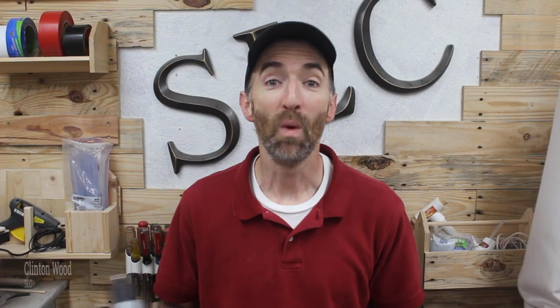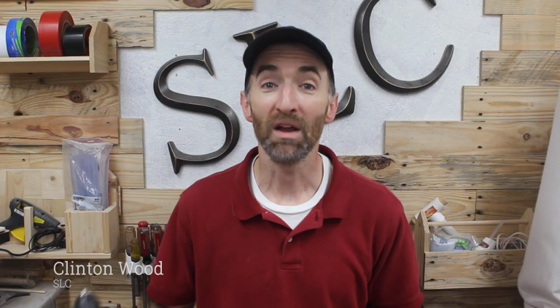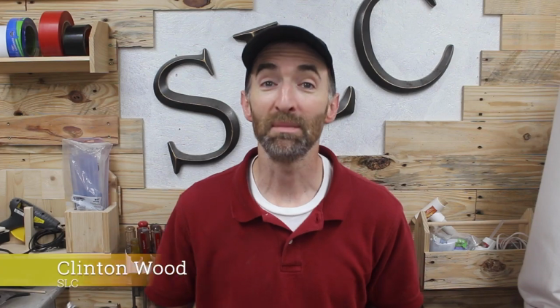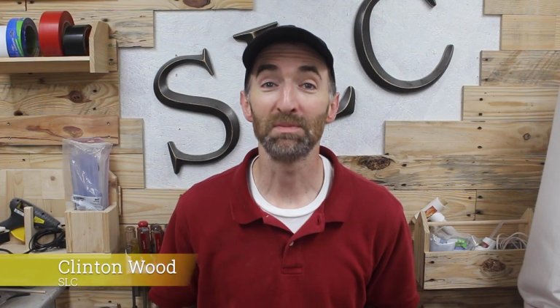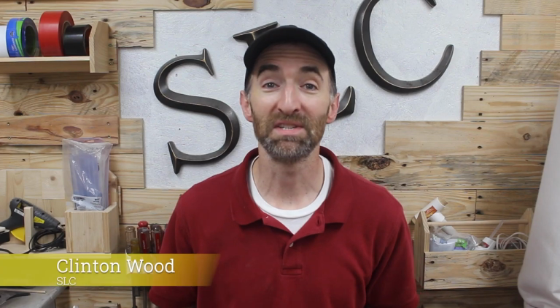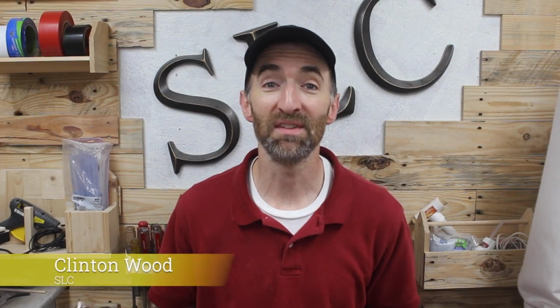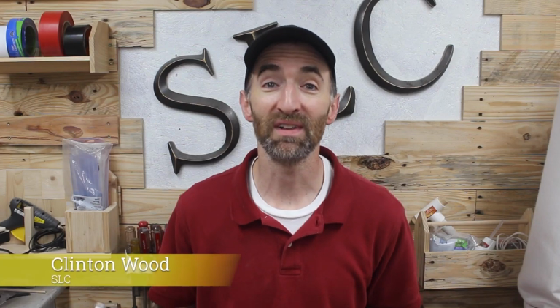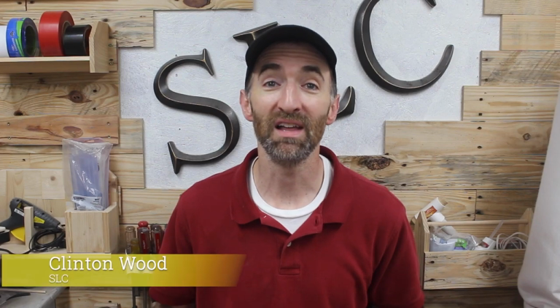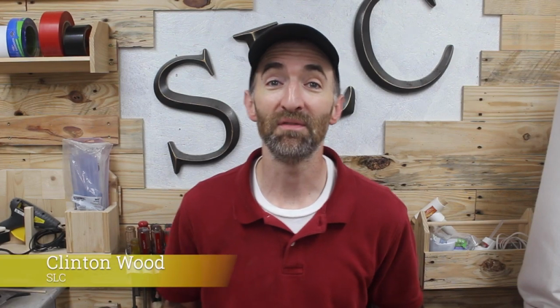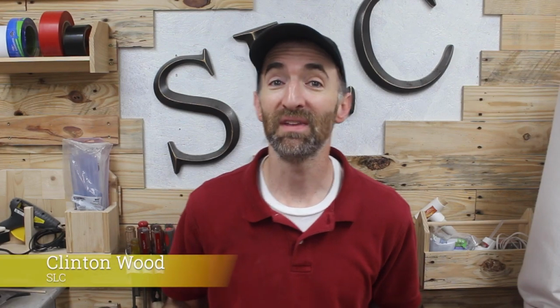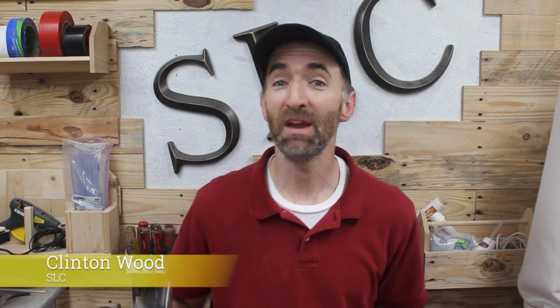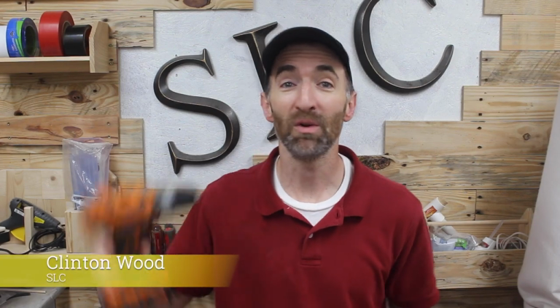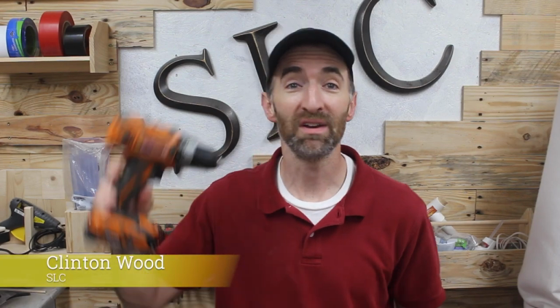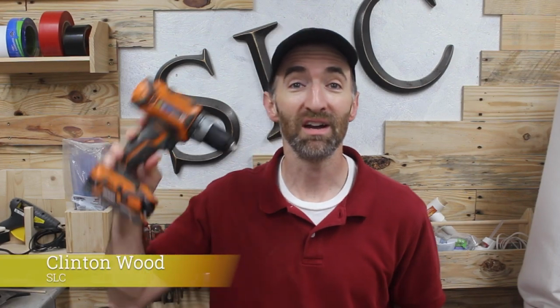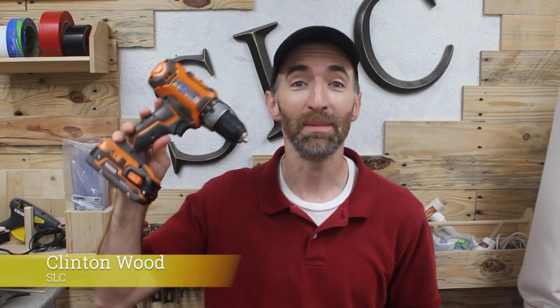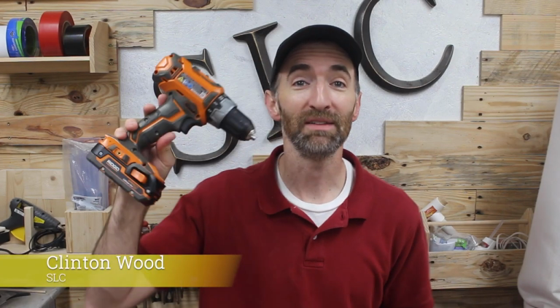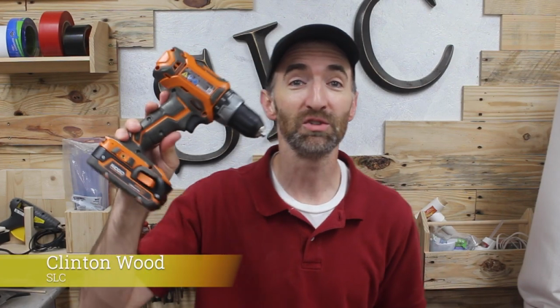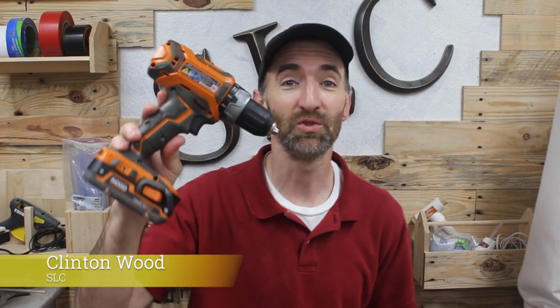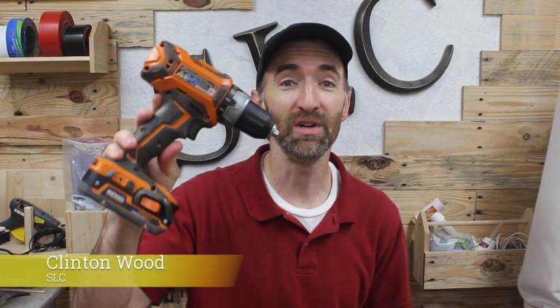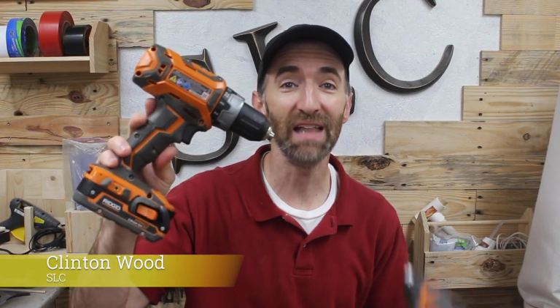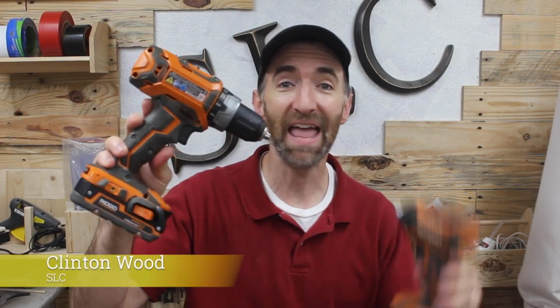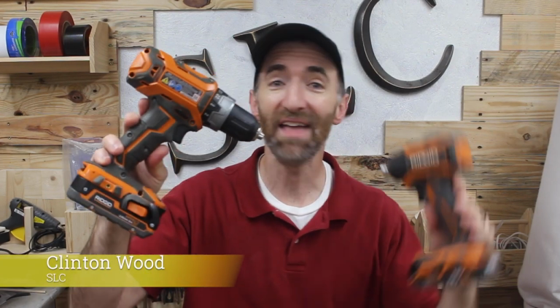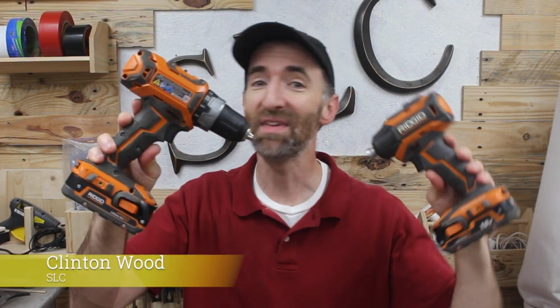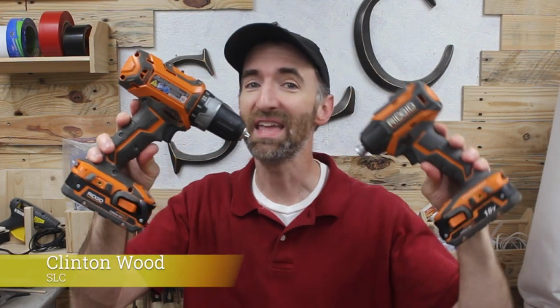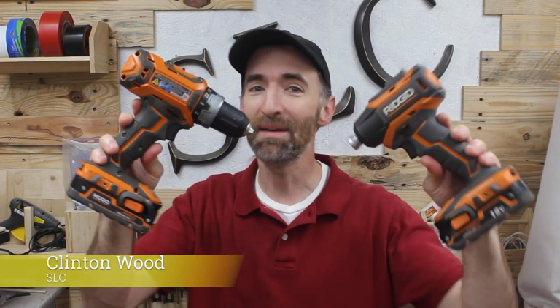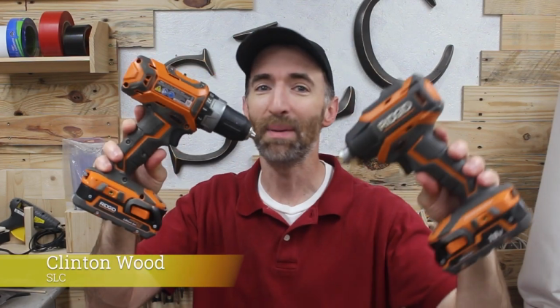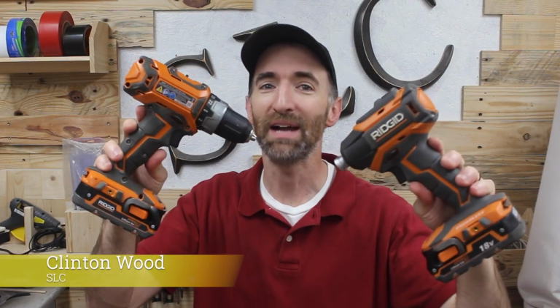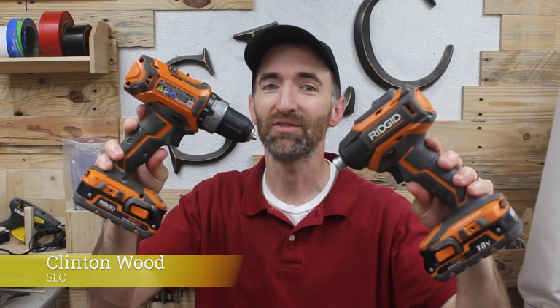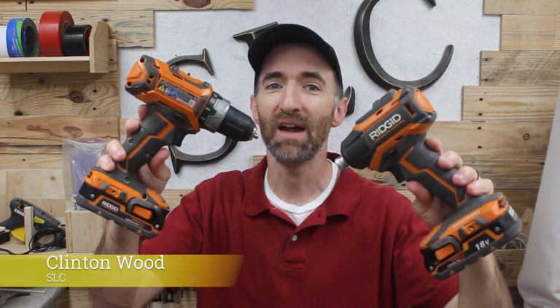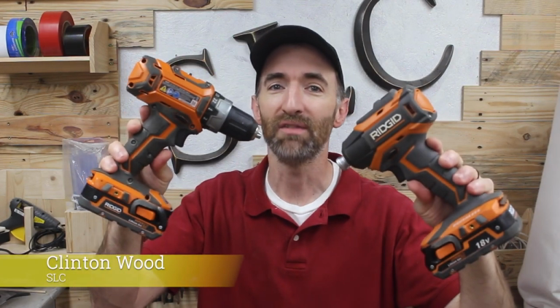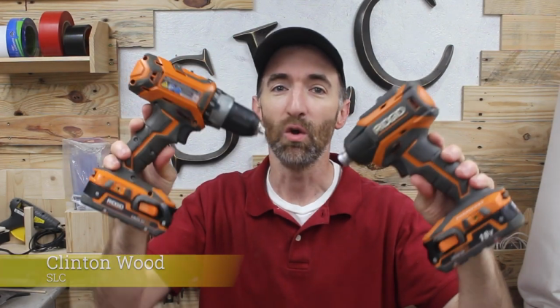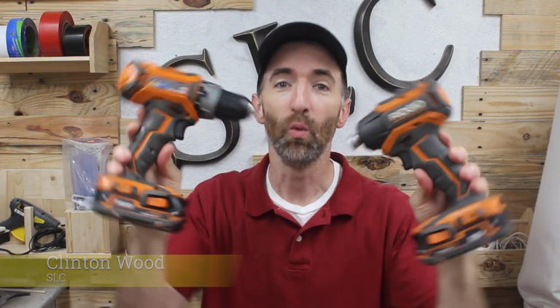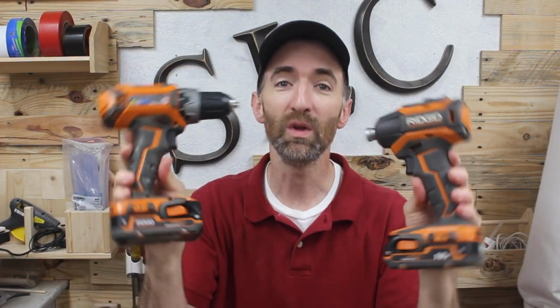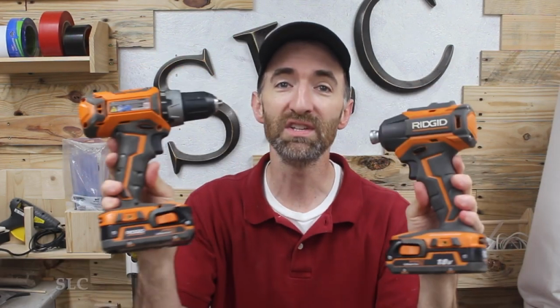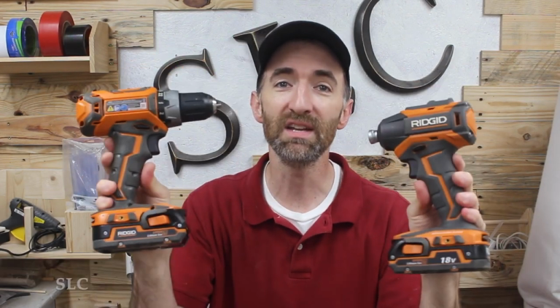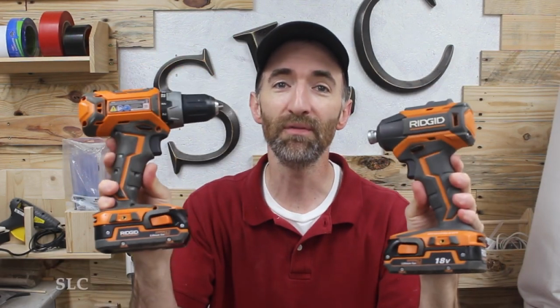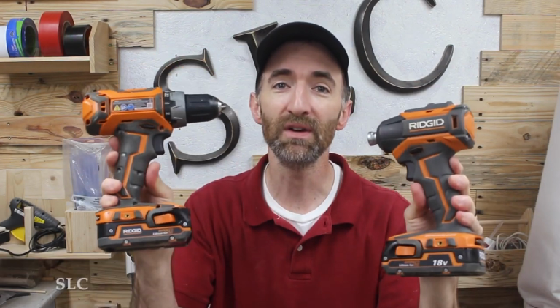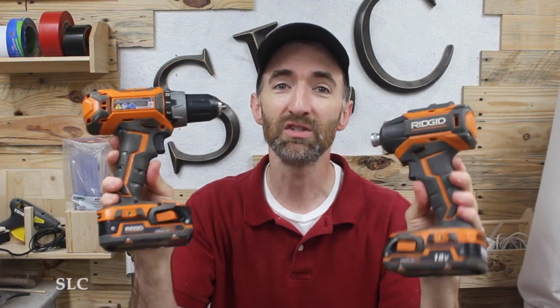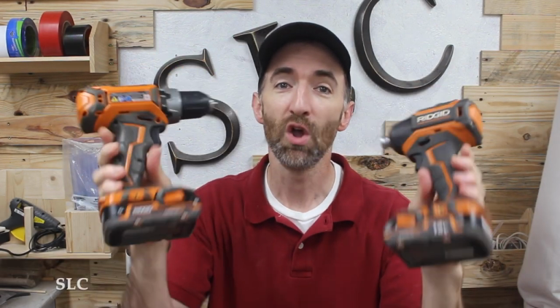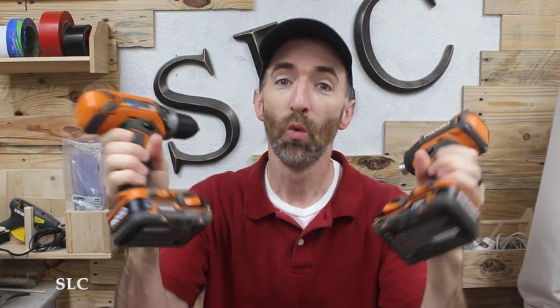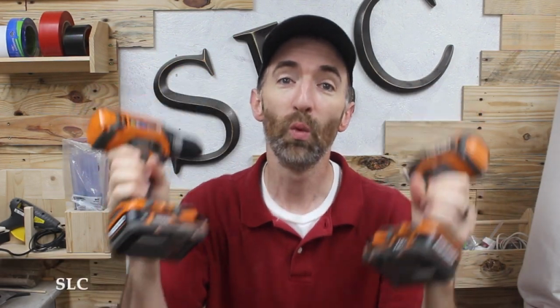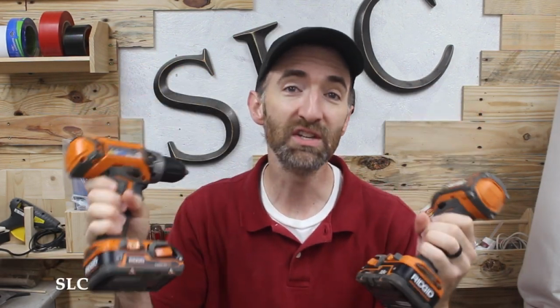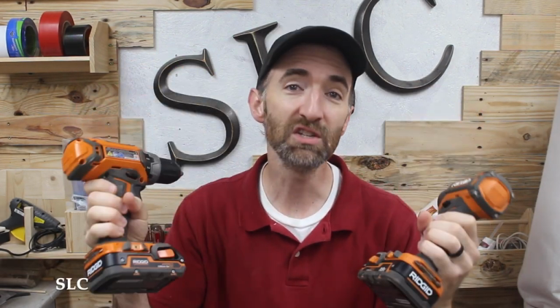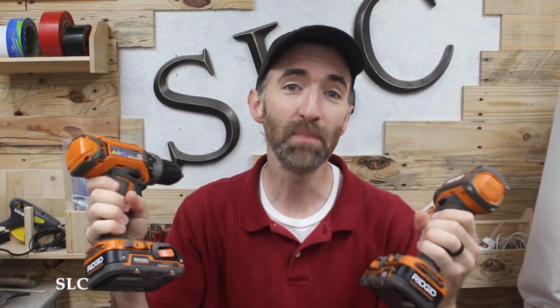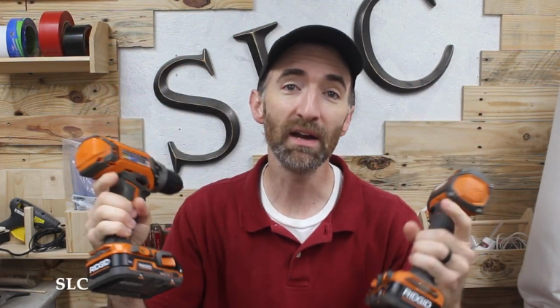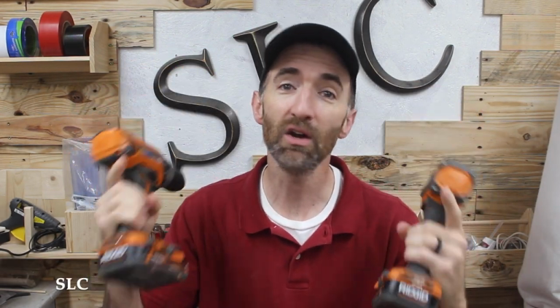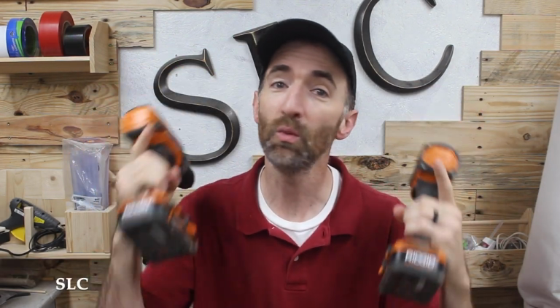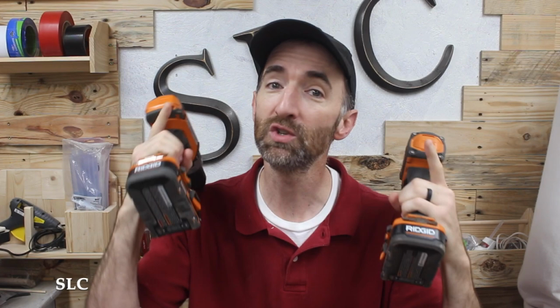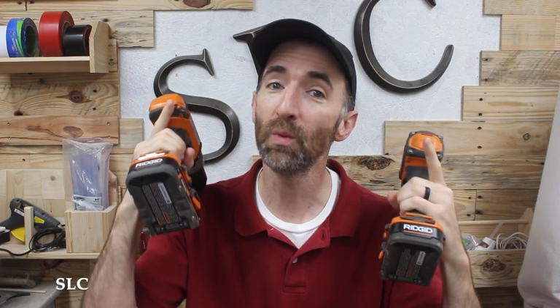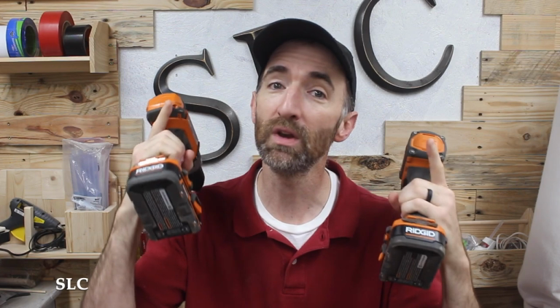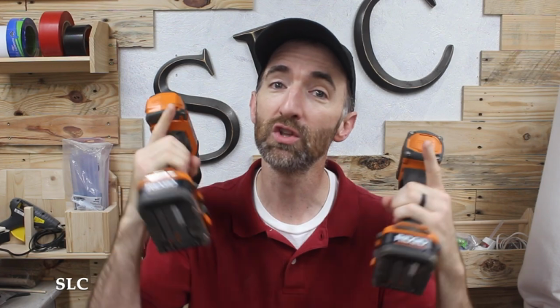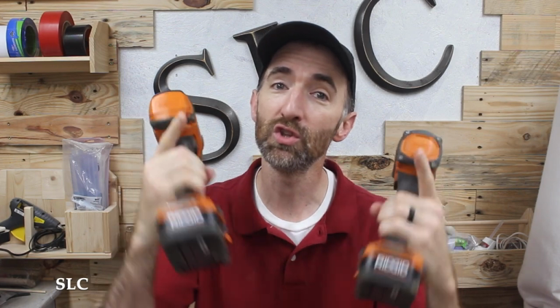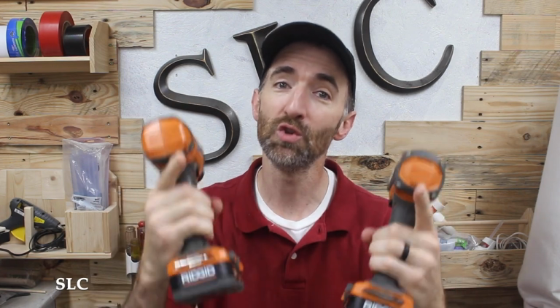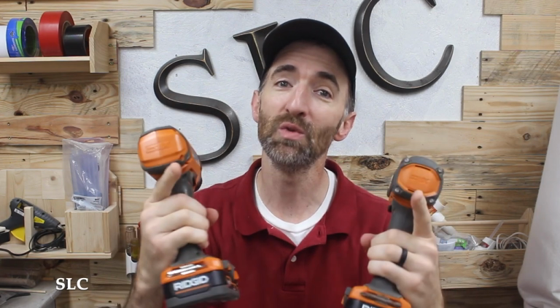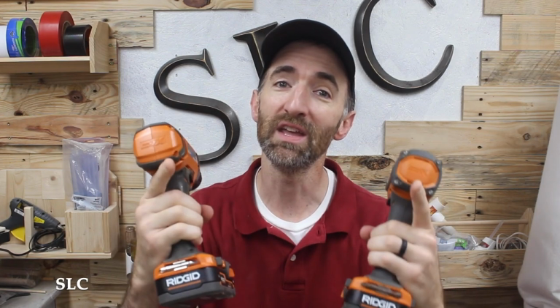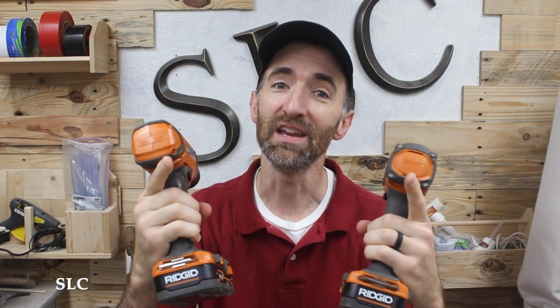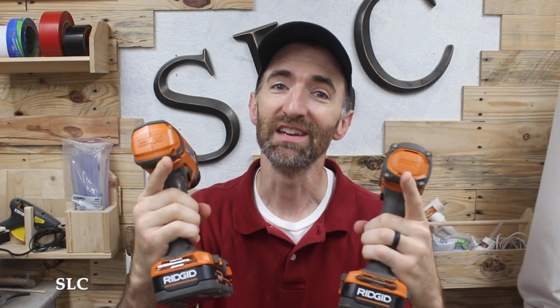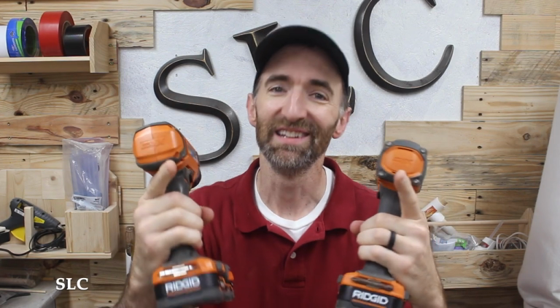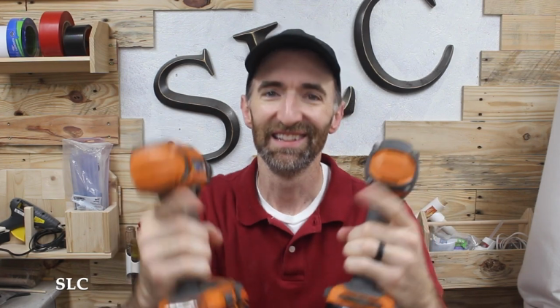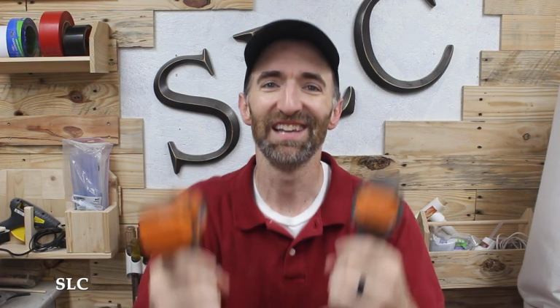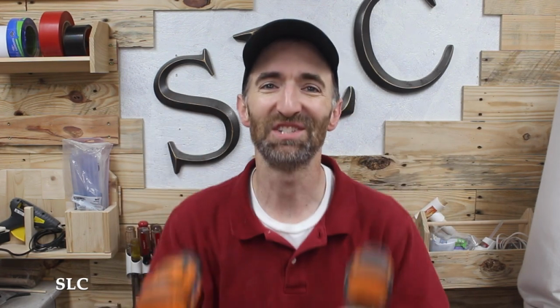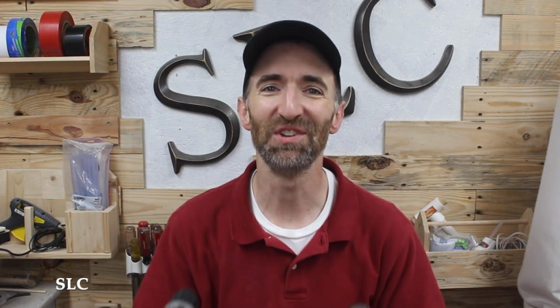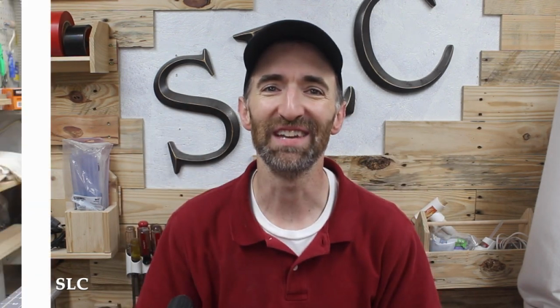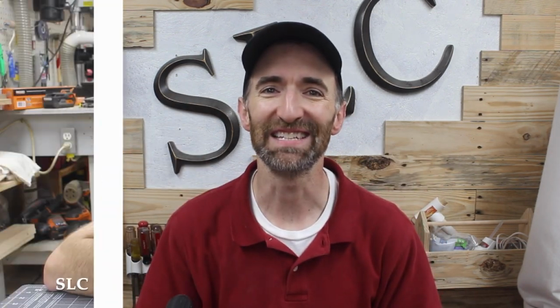Welcome to Specific Love. Today we're going to talk about the drill and the impact driver — what's the difference, which is better, and which one do you need? Let's do this.